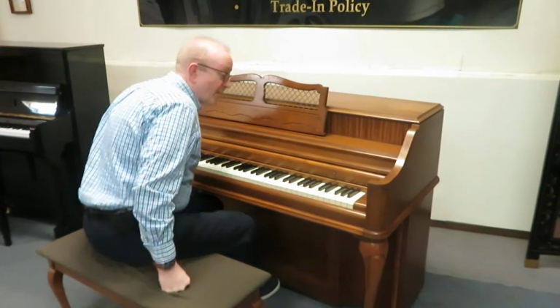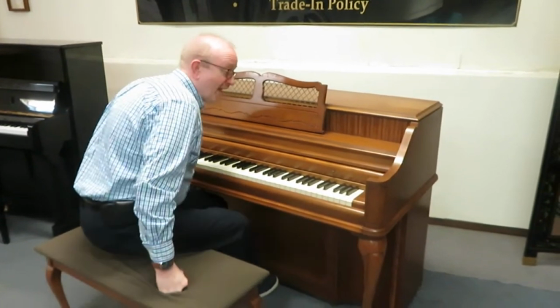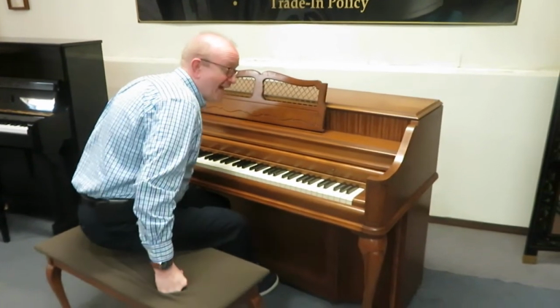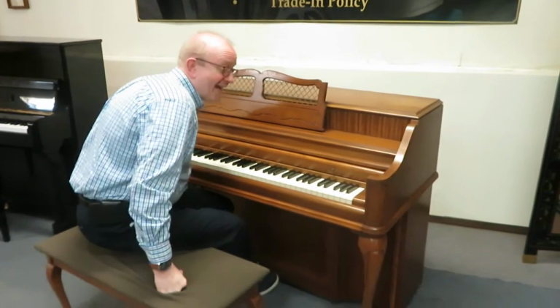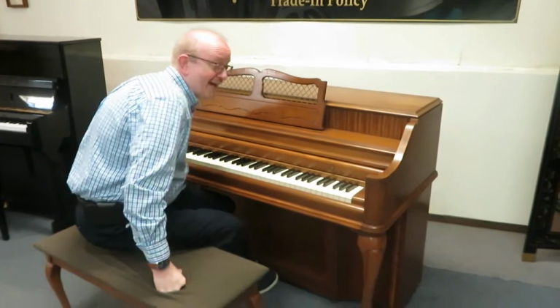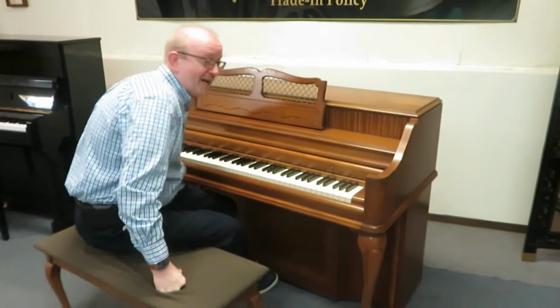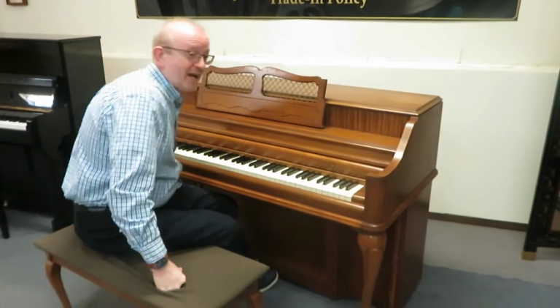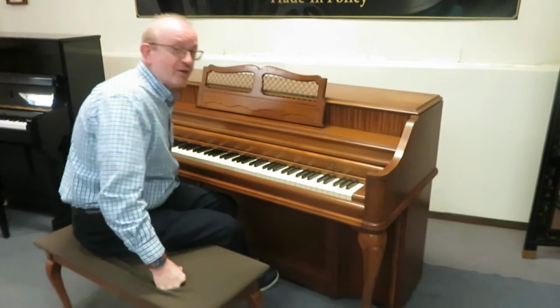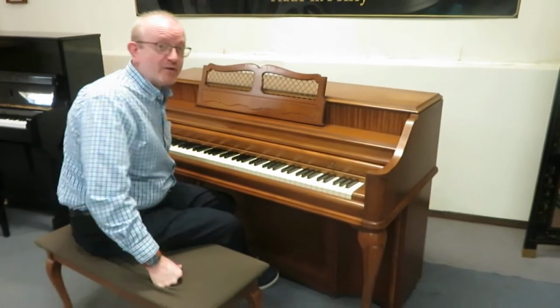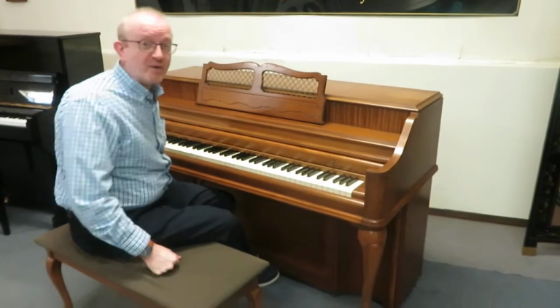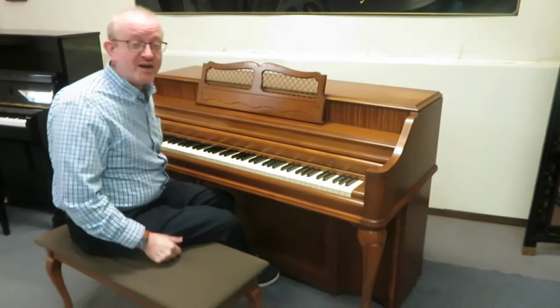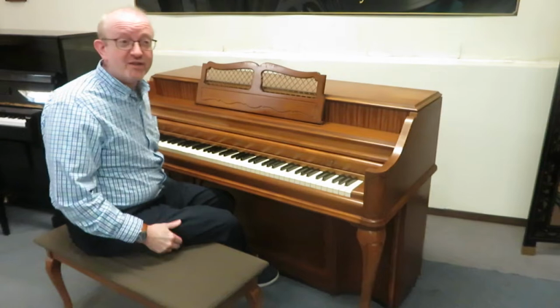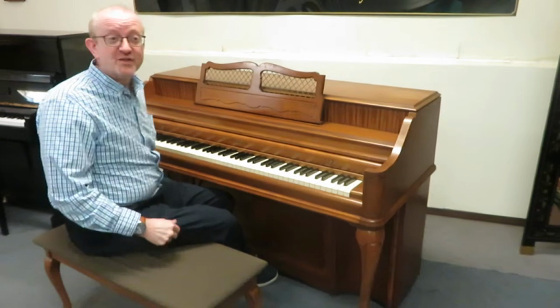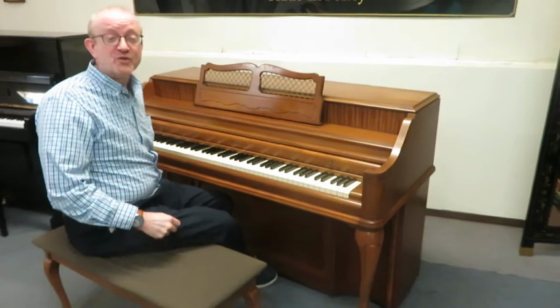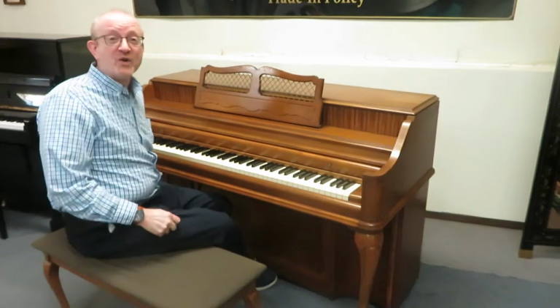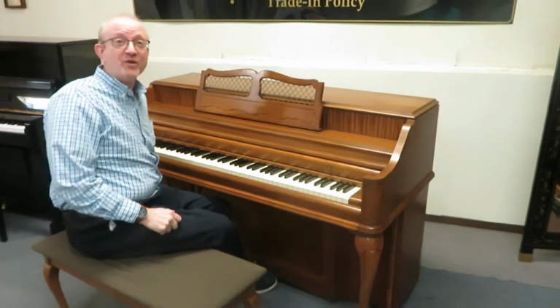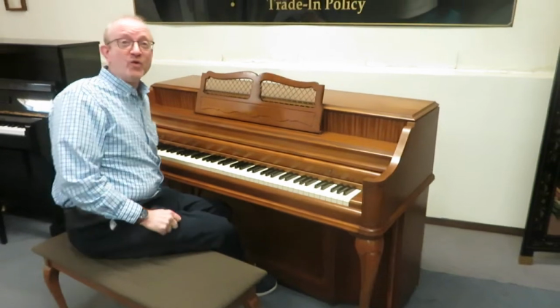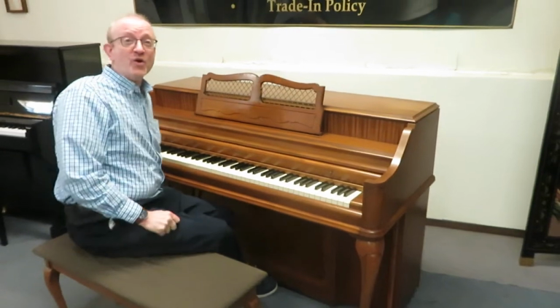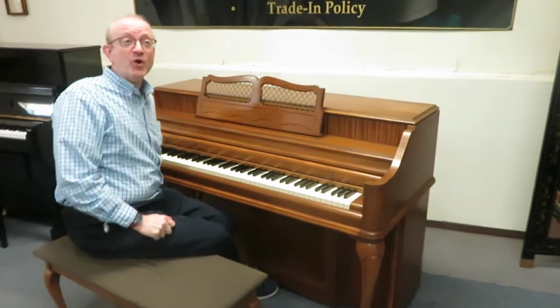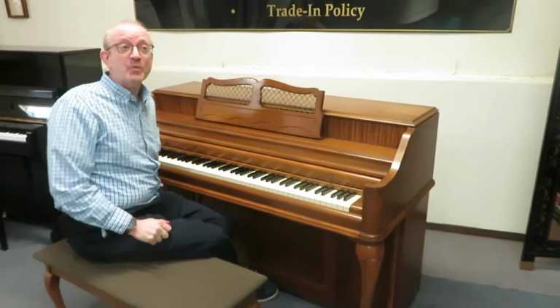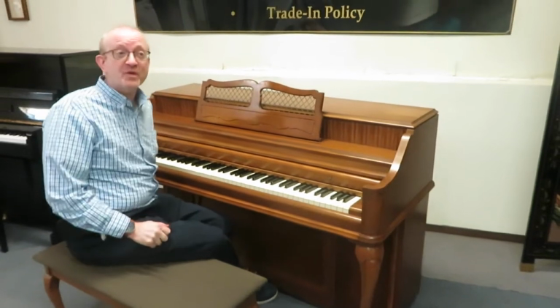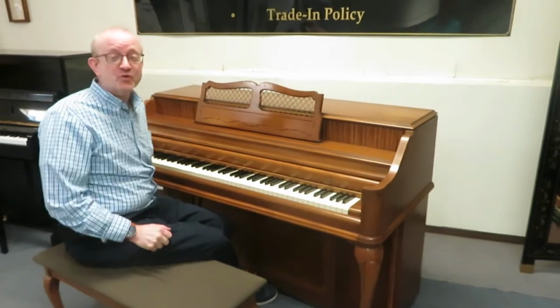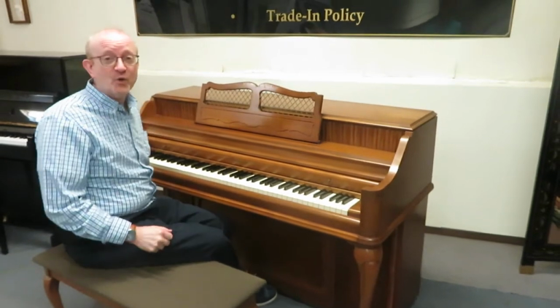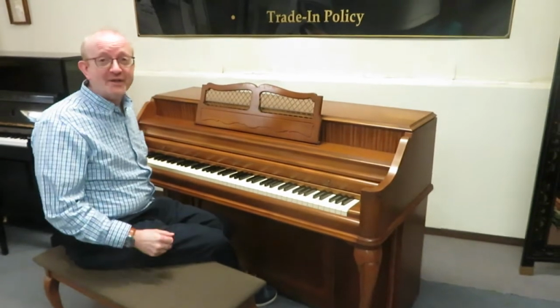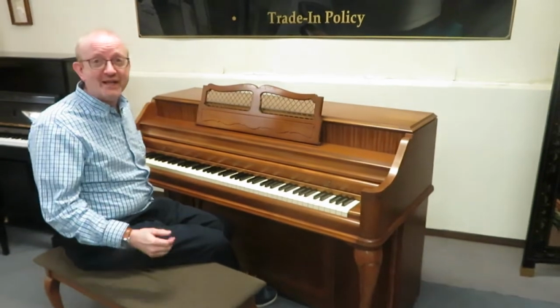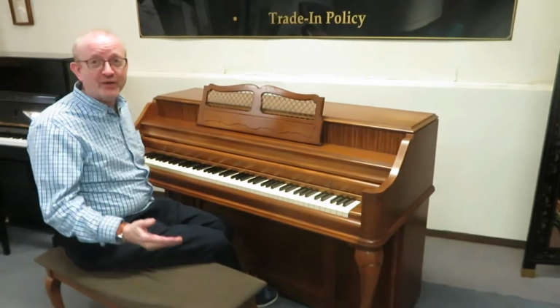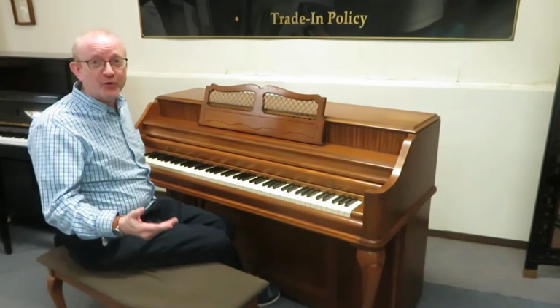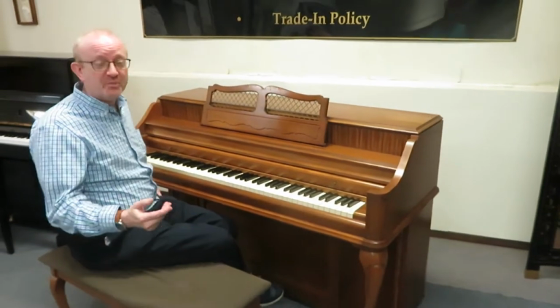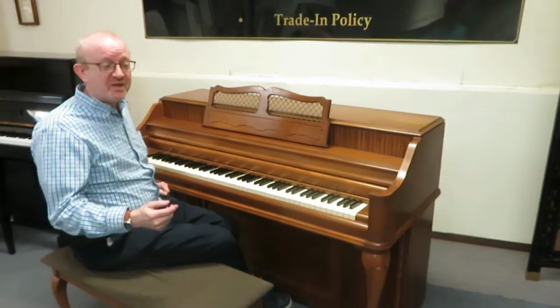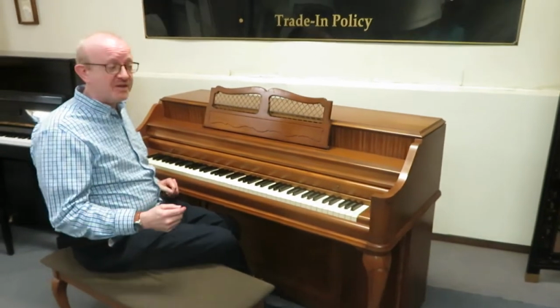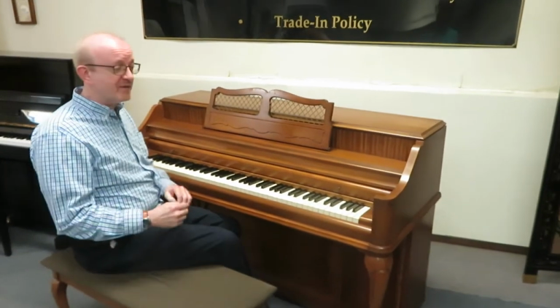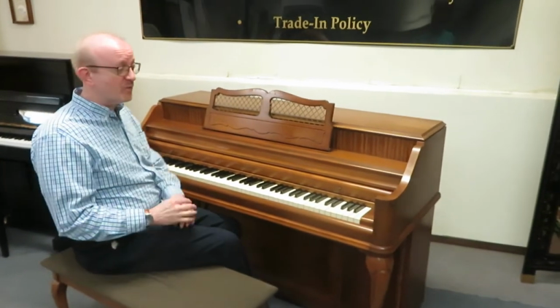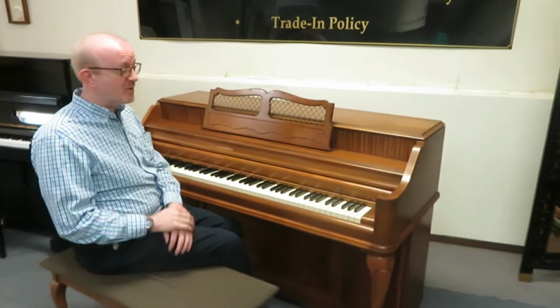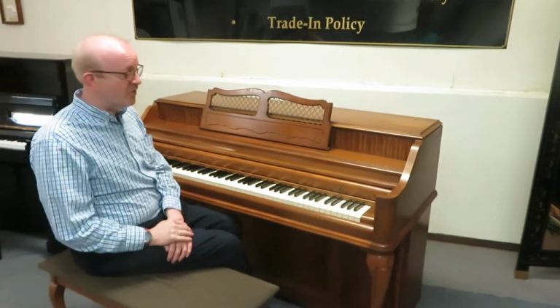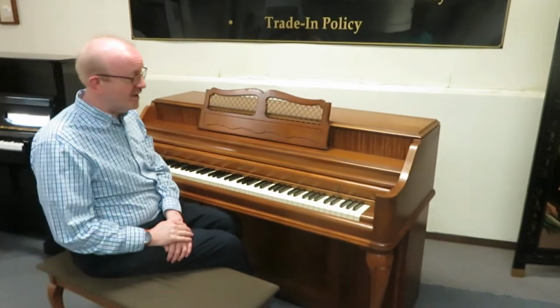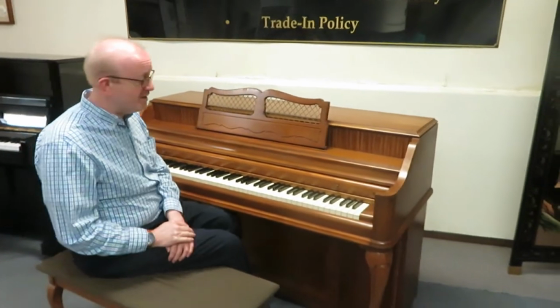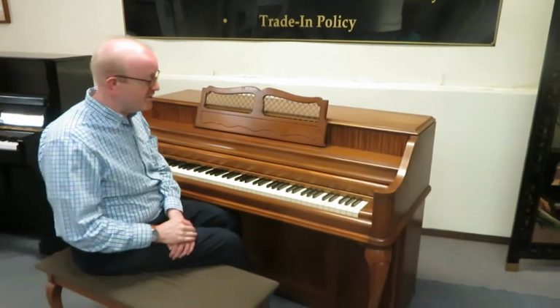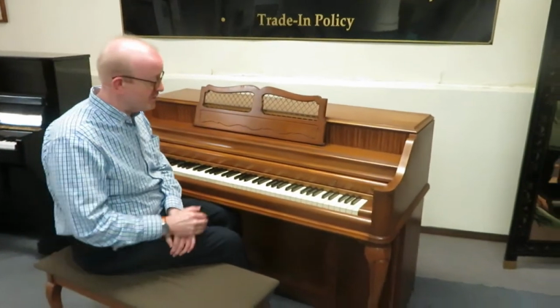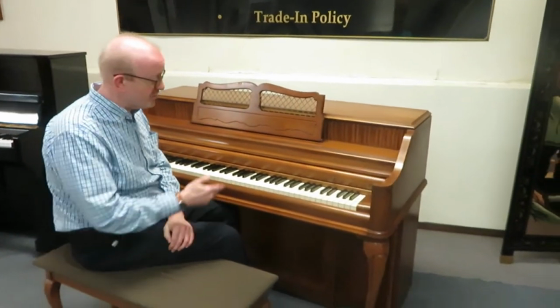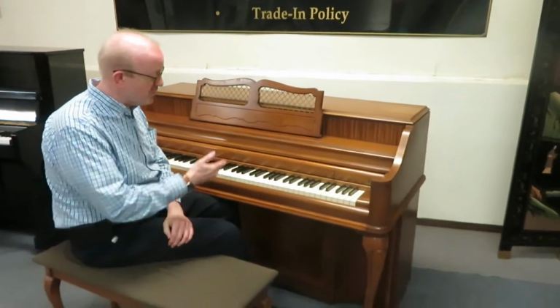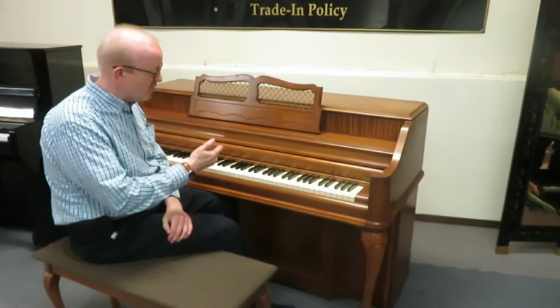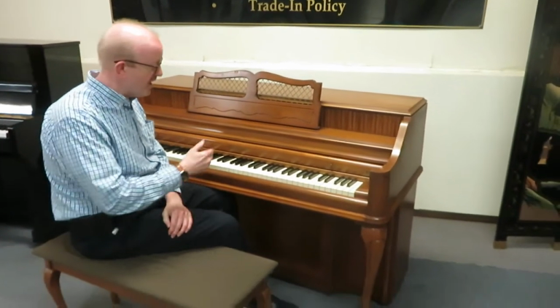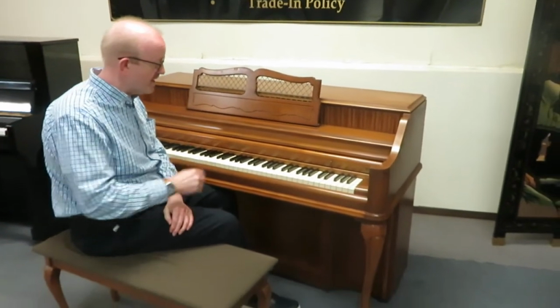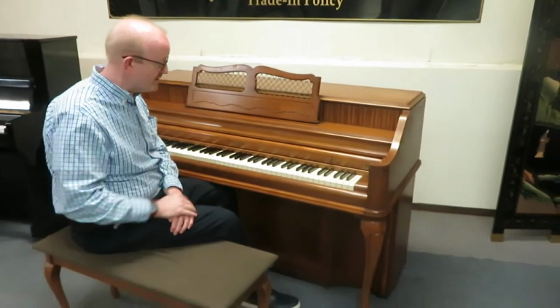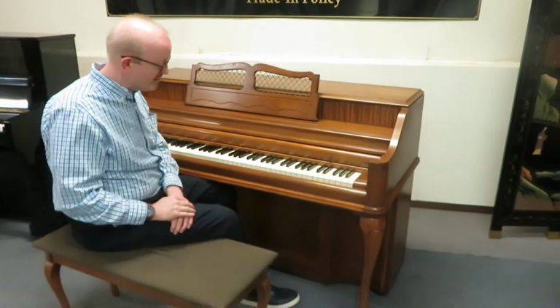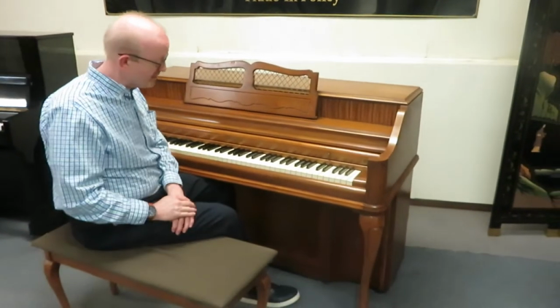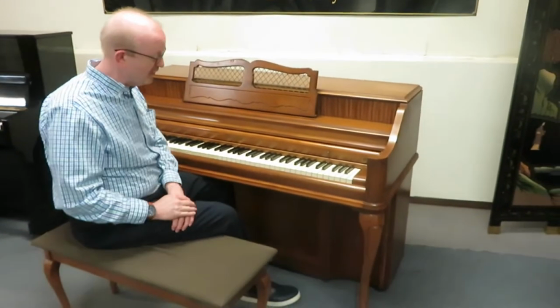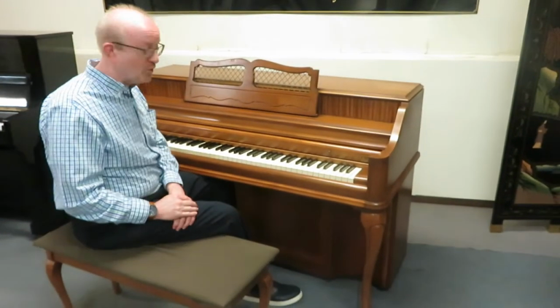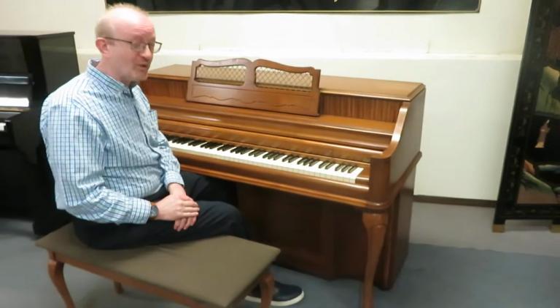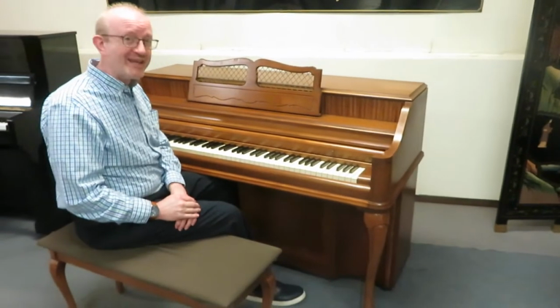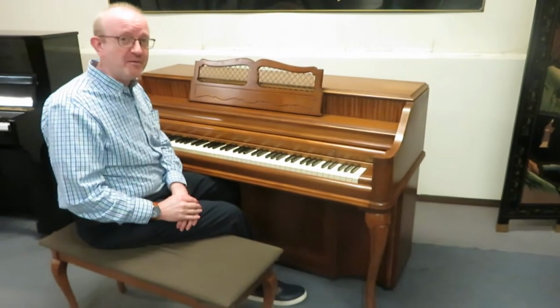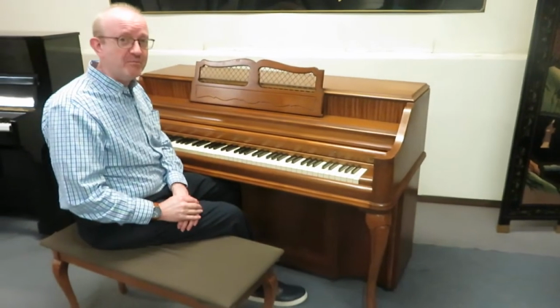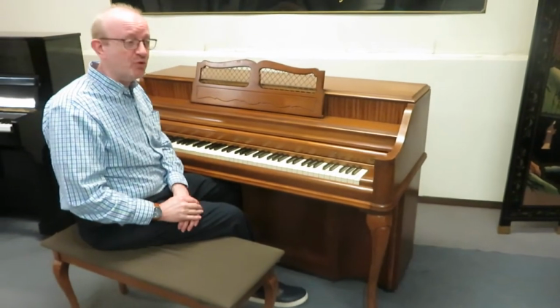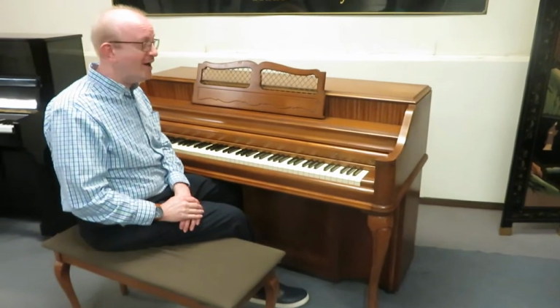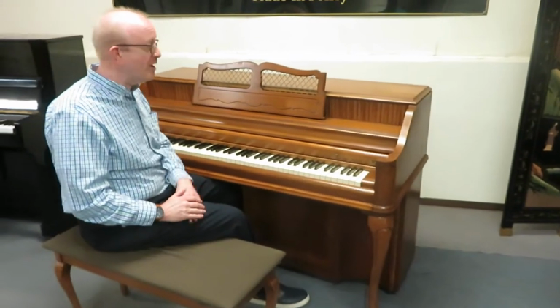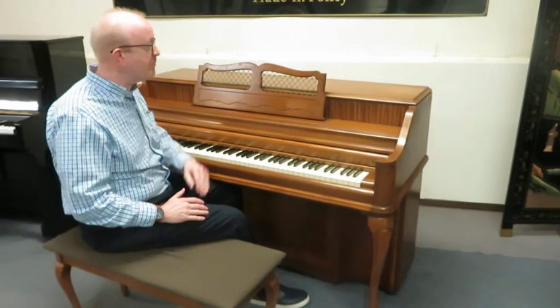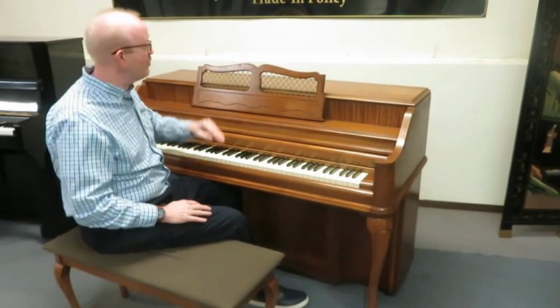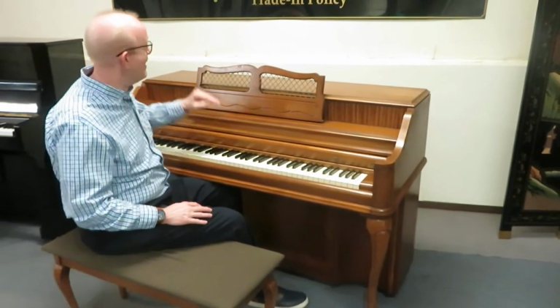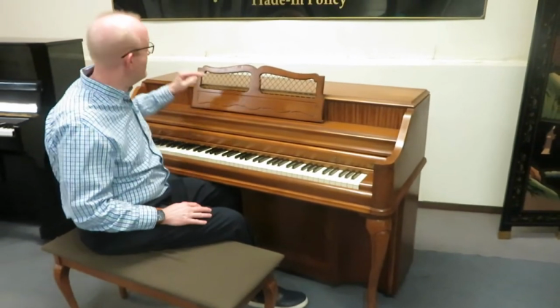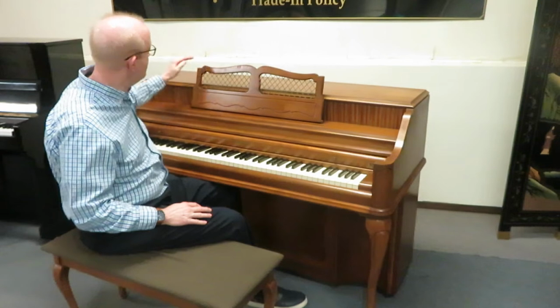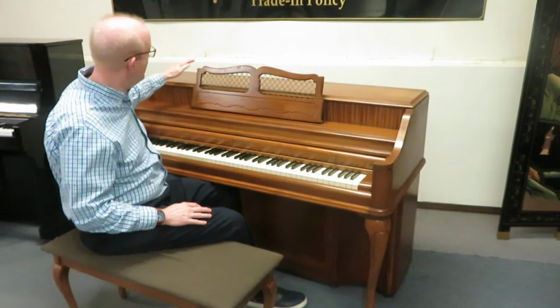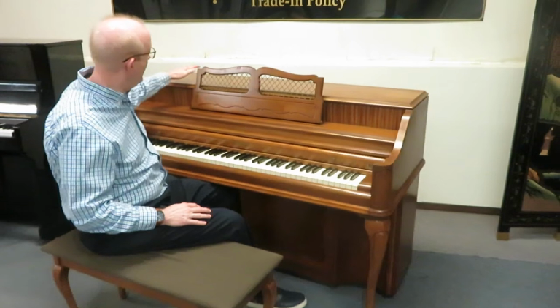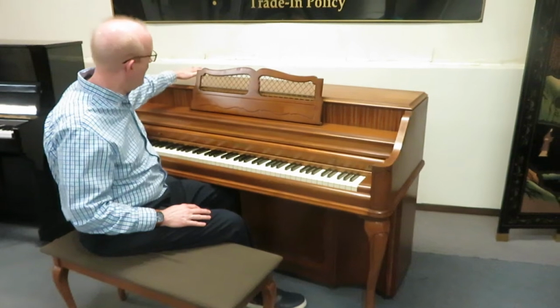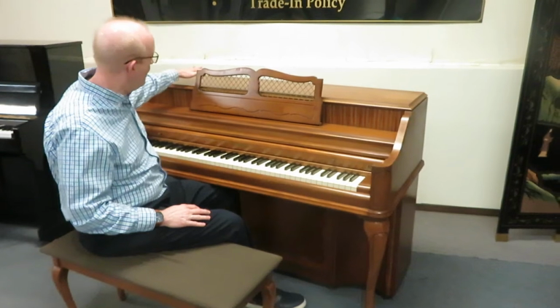Hi there everybody. This is Greg Knord. I hope you enjoyed that little piece that we played to showcase this little Kimball upright piano.